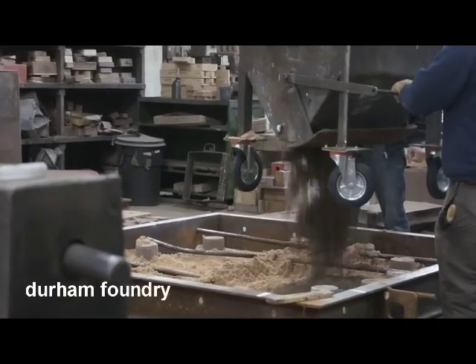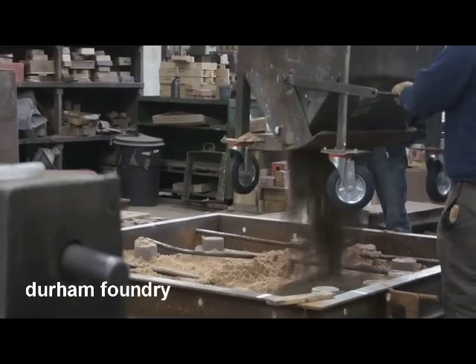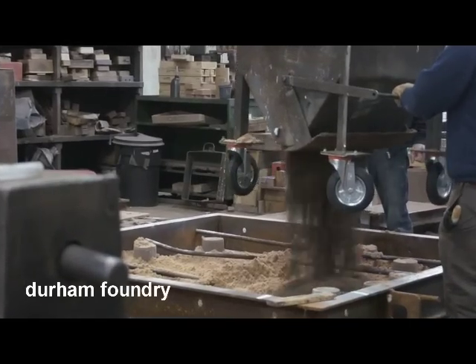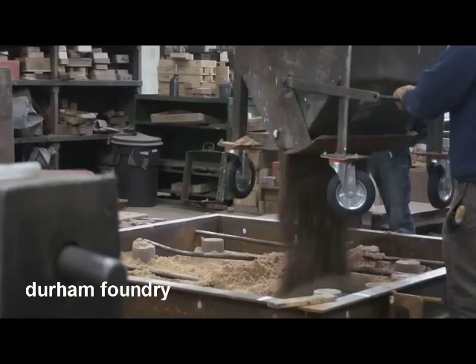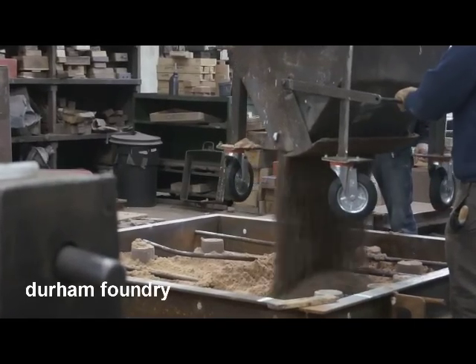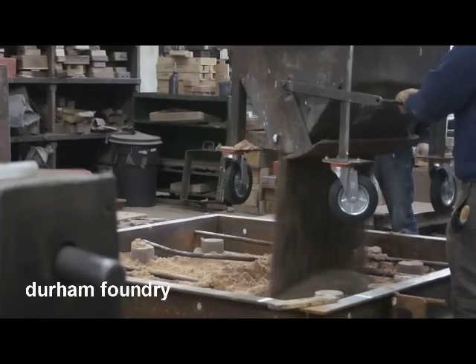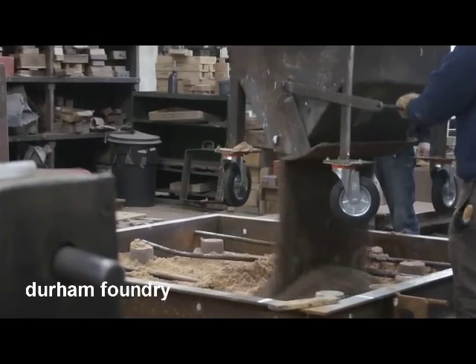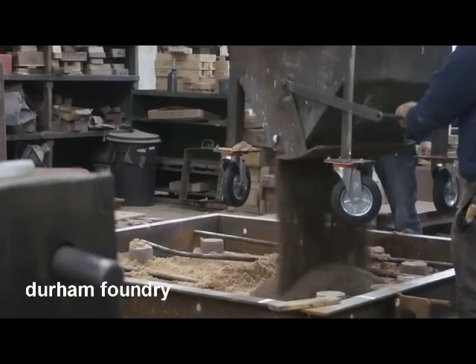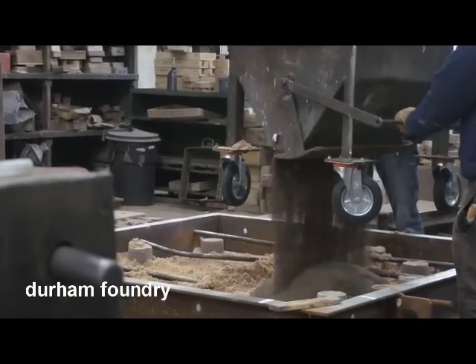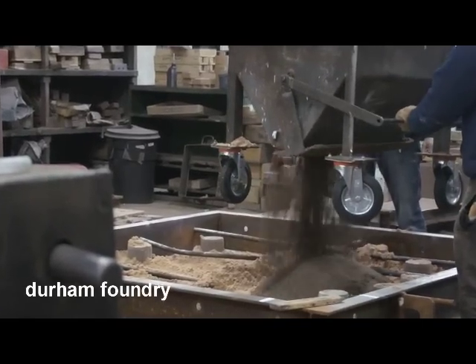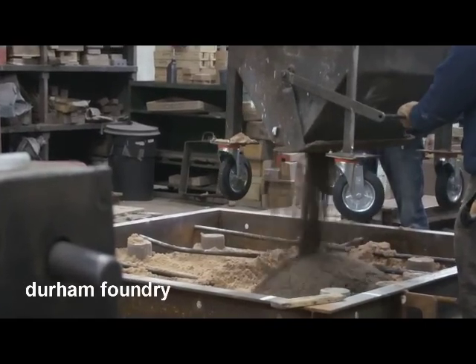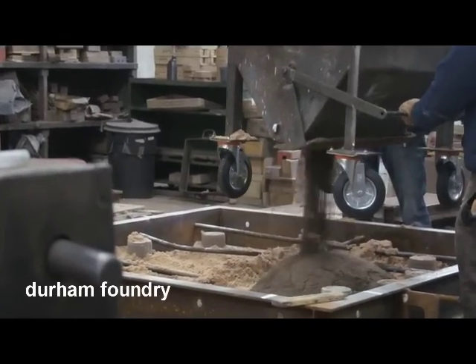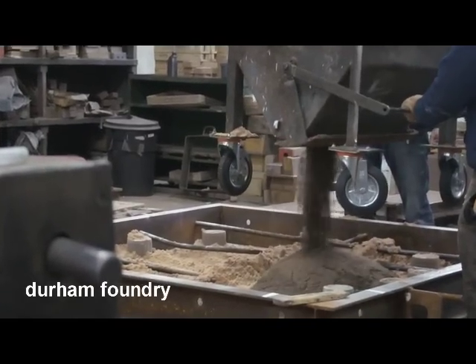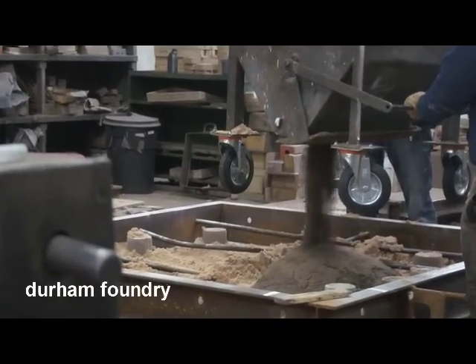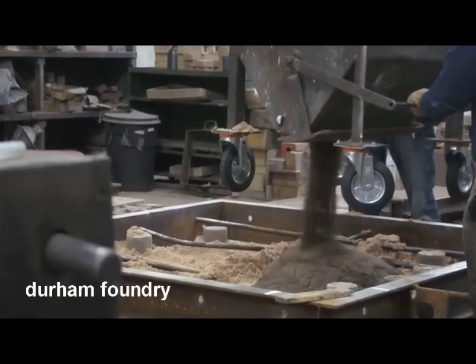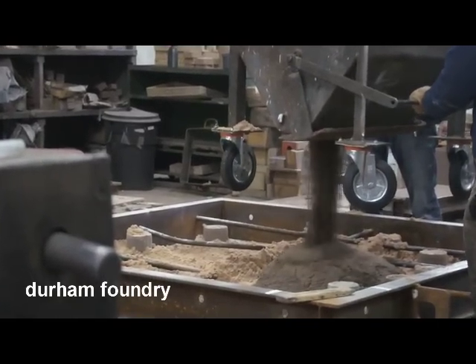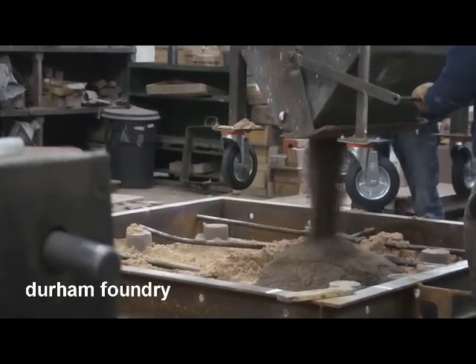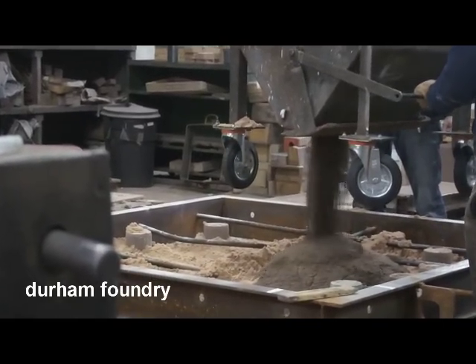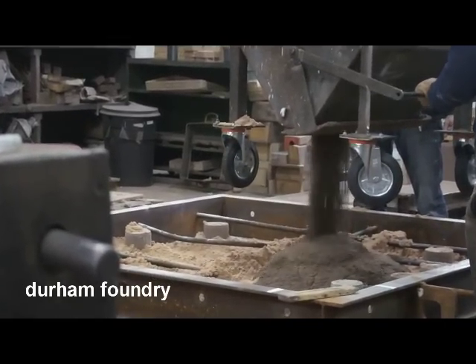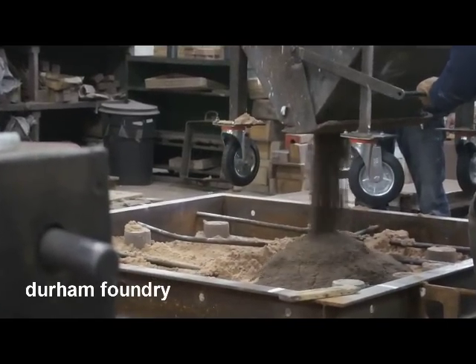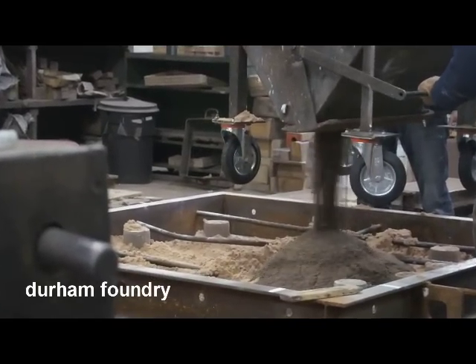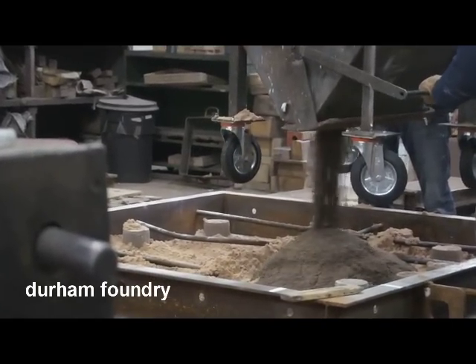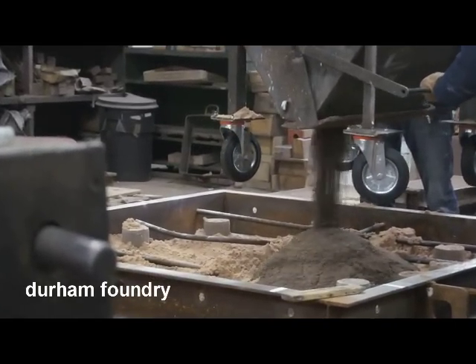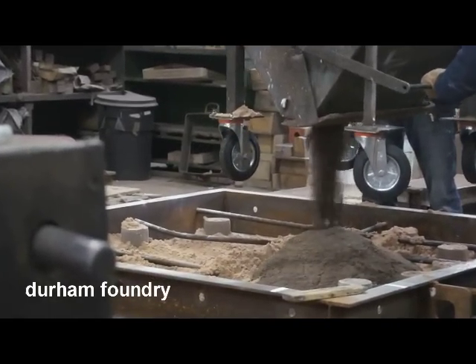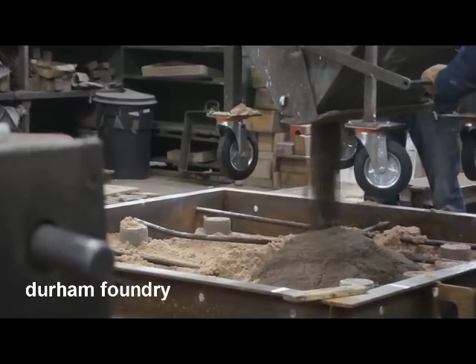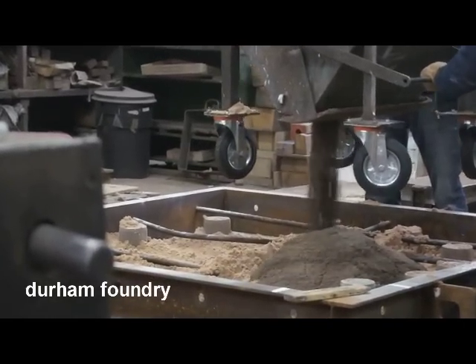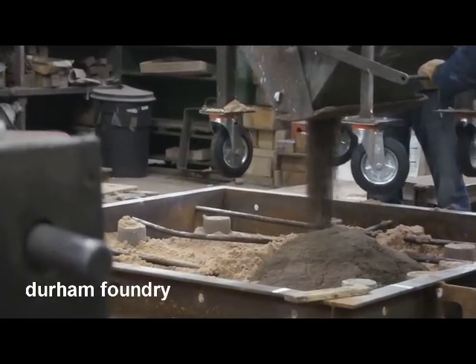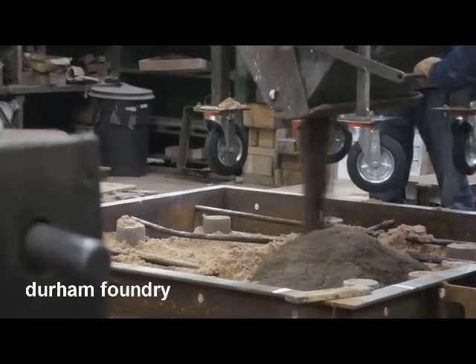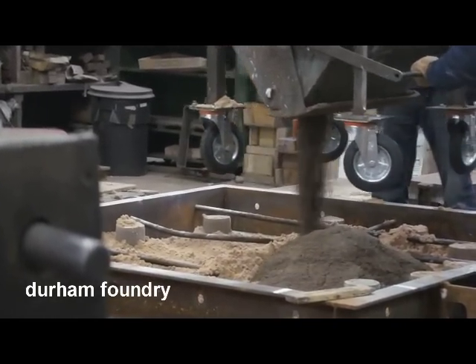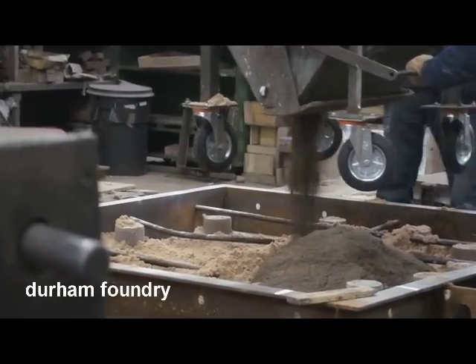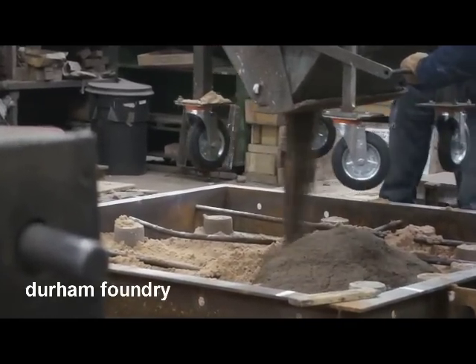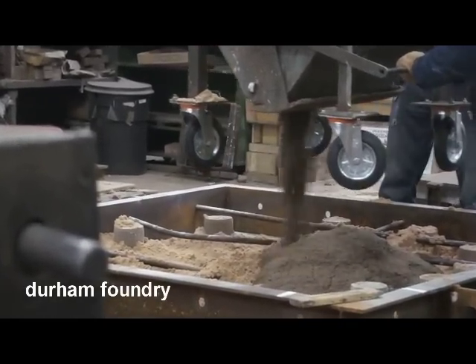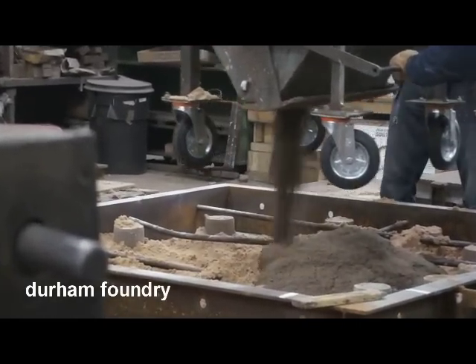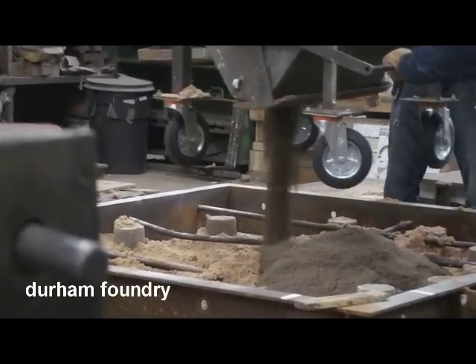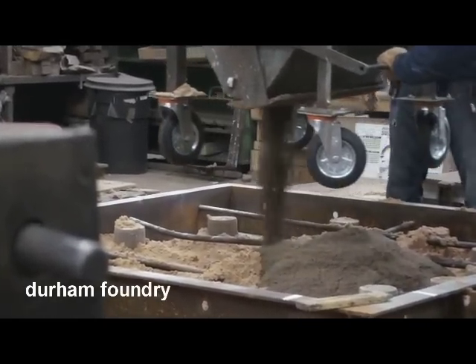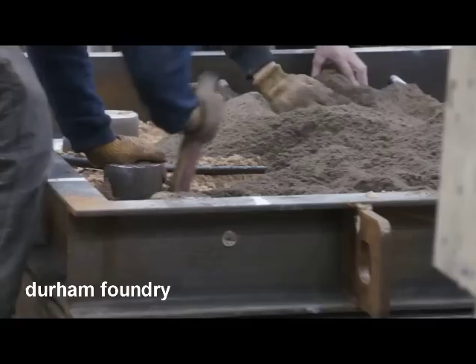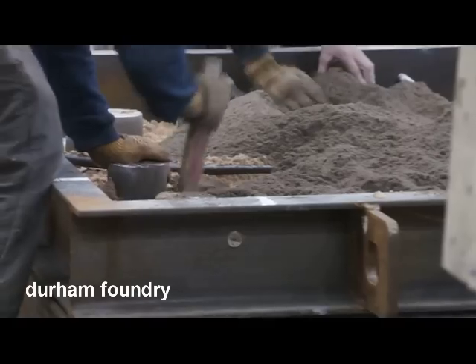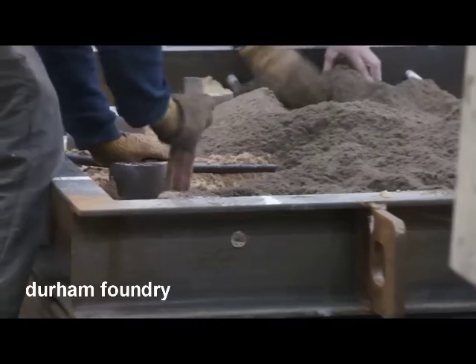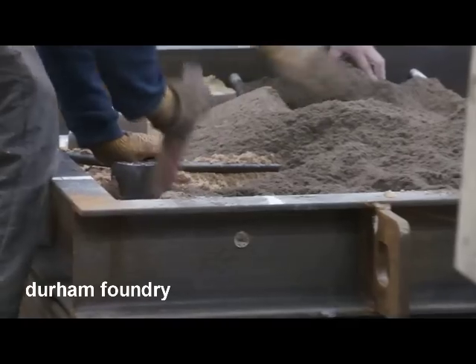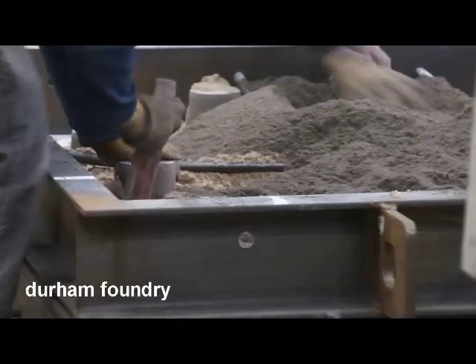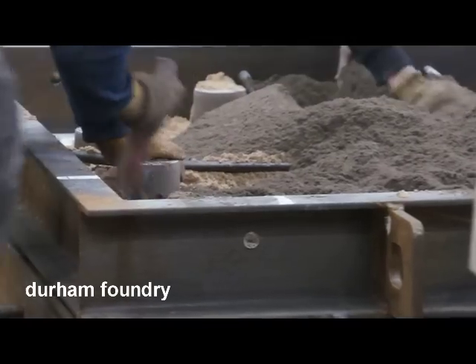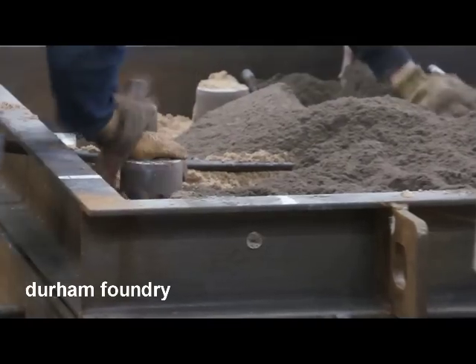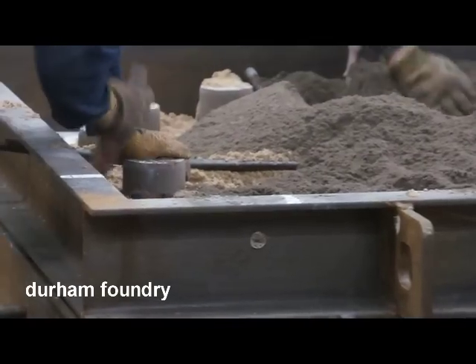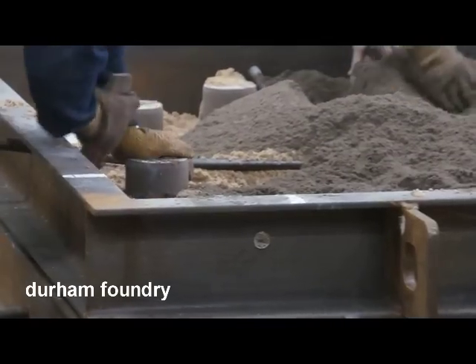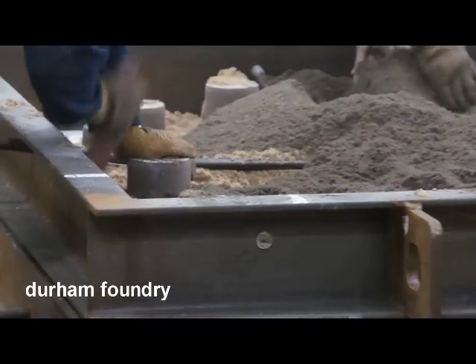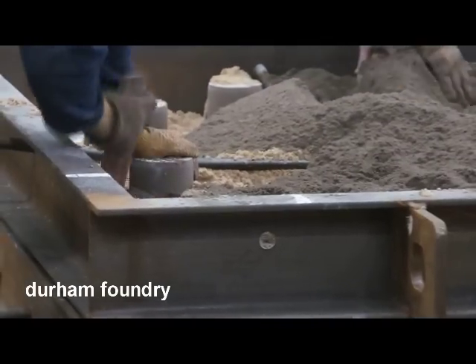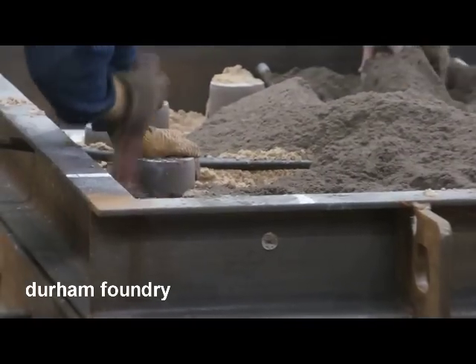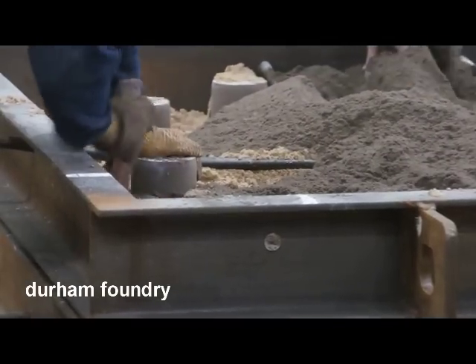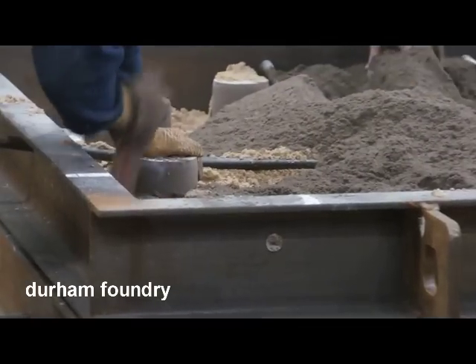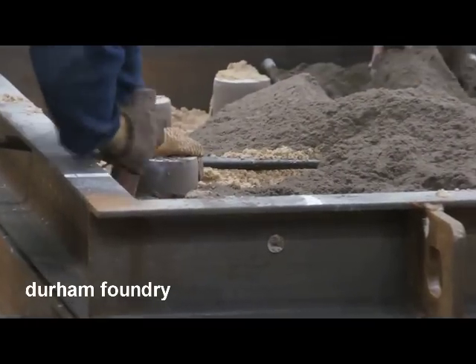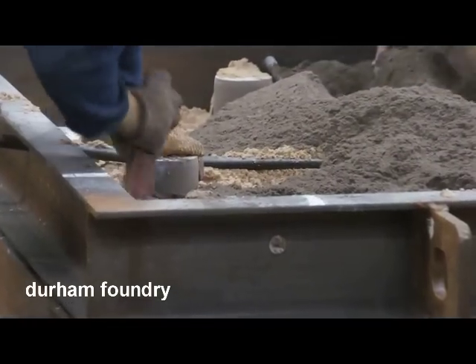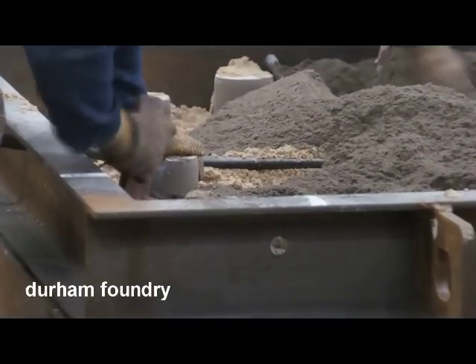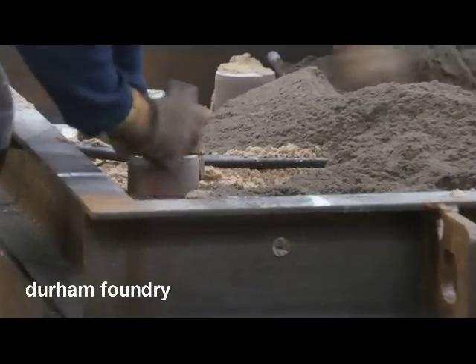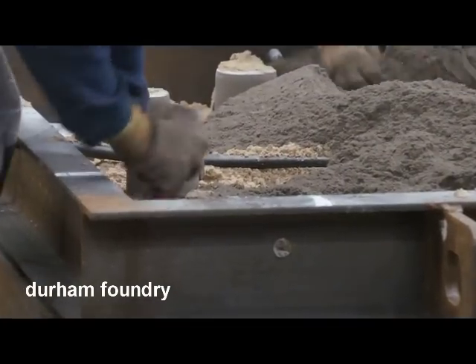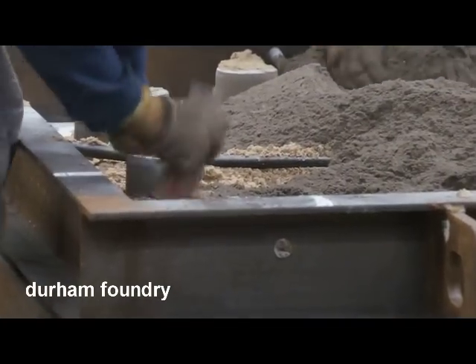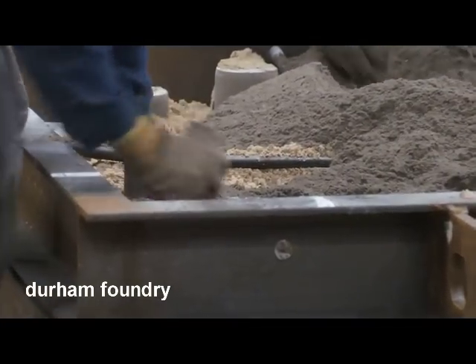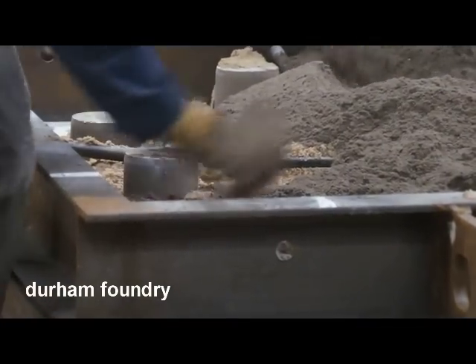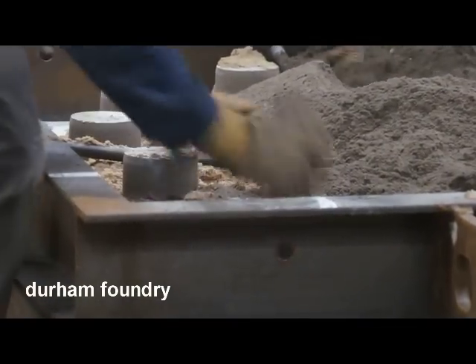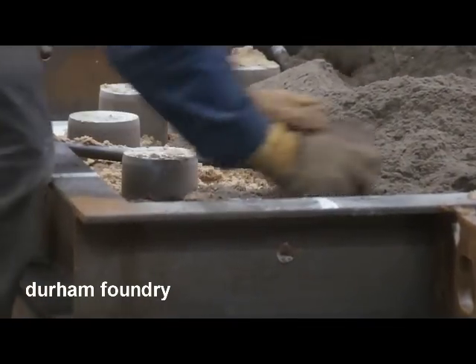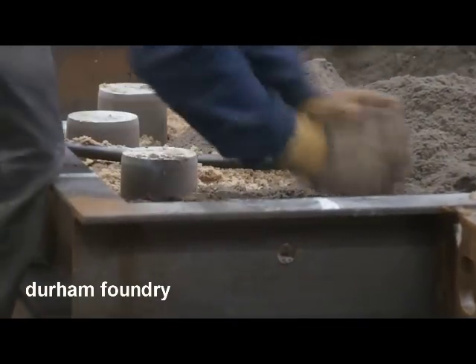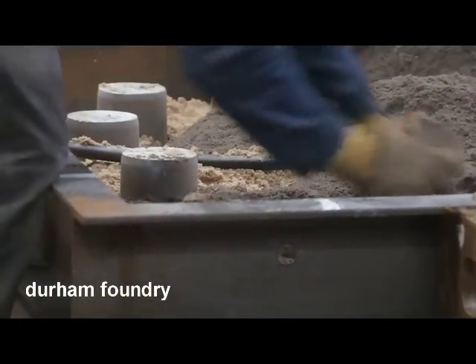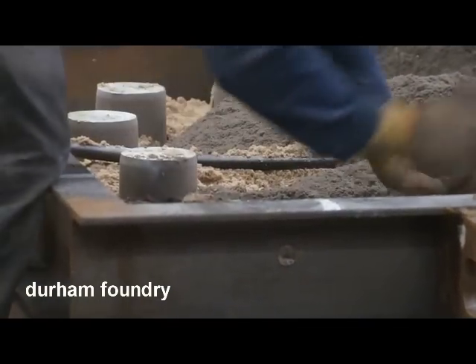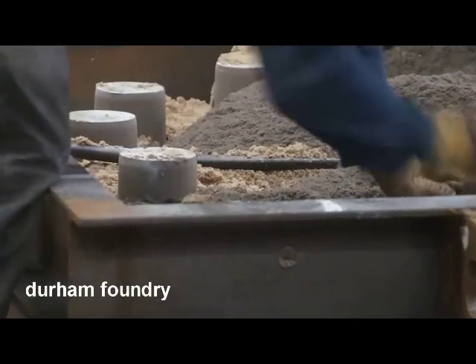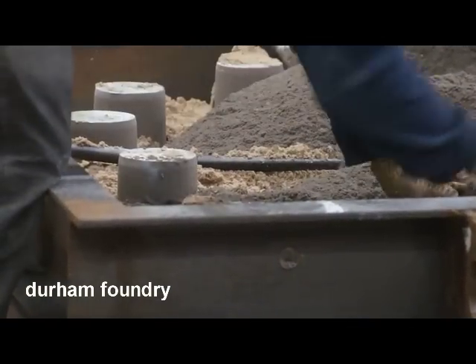Moulds are made from a resin and catalyst bonded sand, the mixed sand being rammed round the pattern to create the mould.